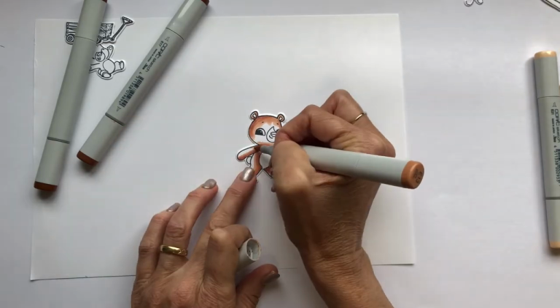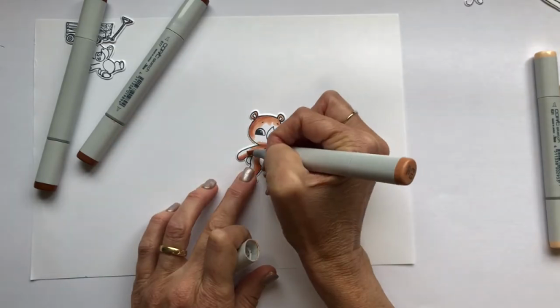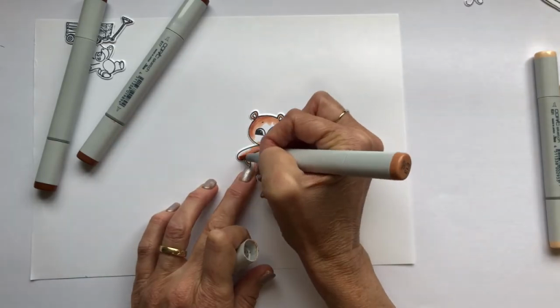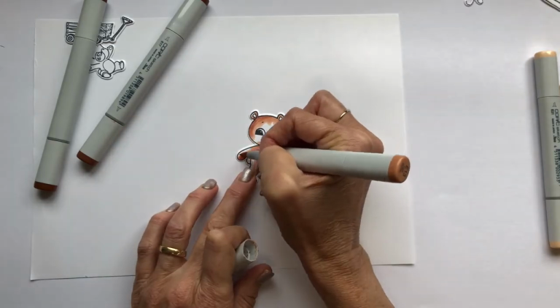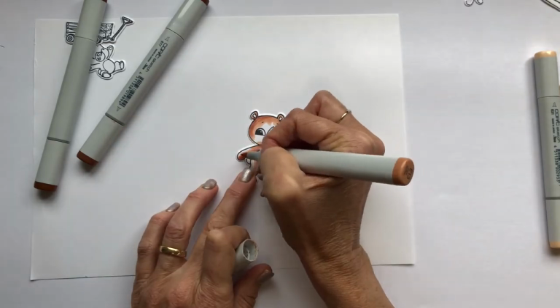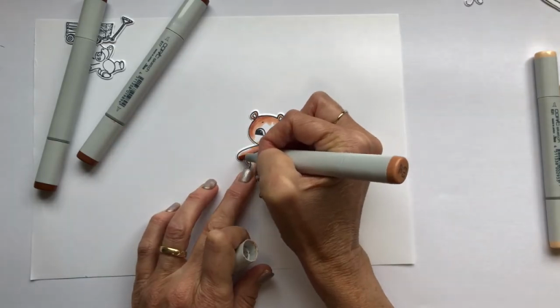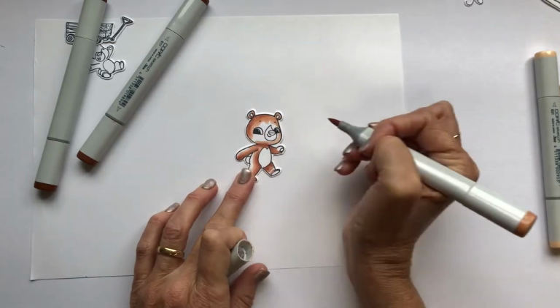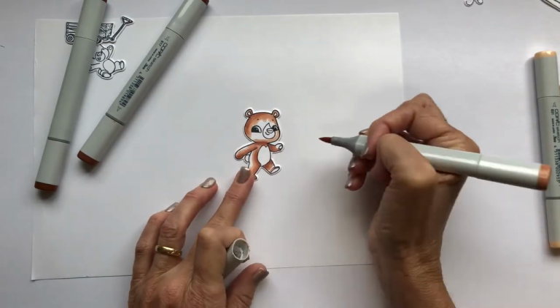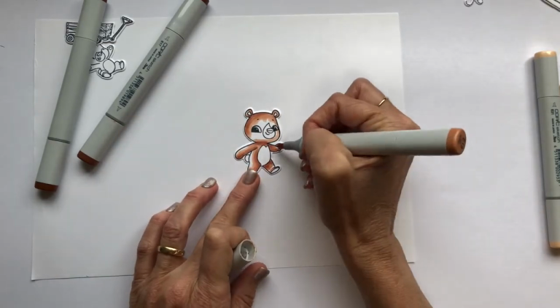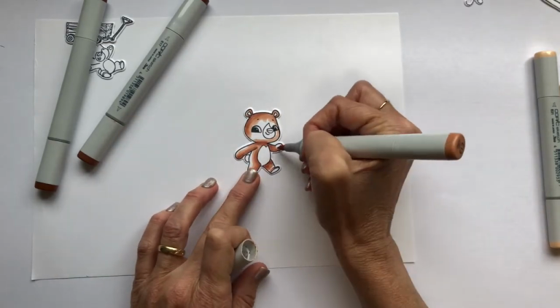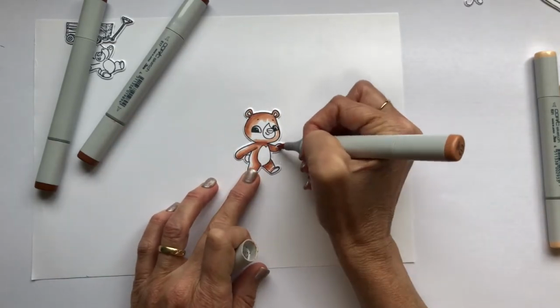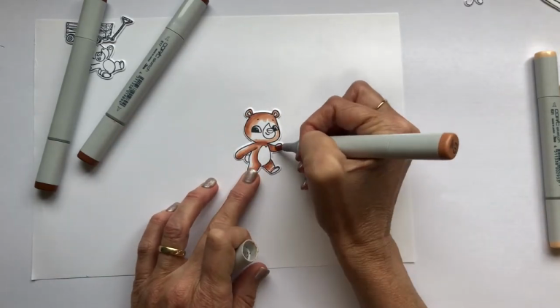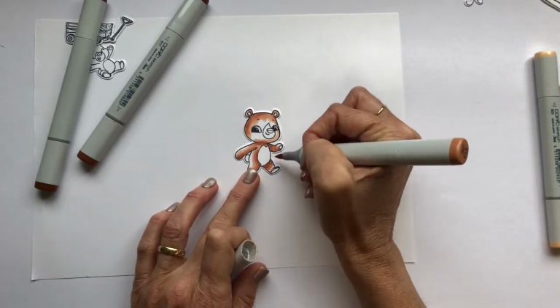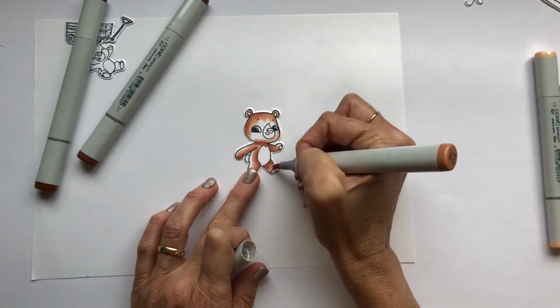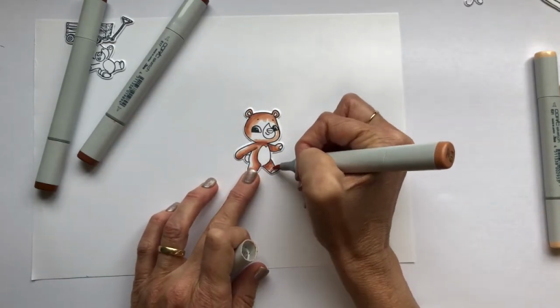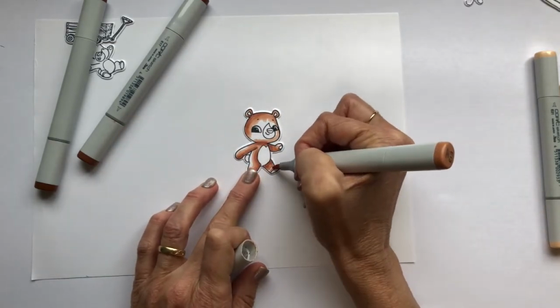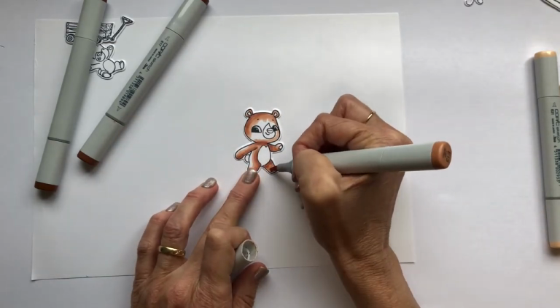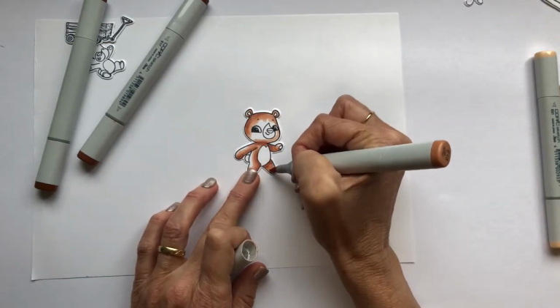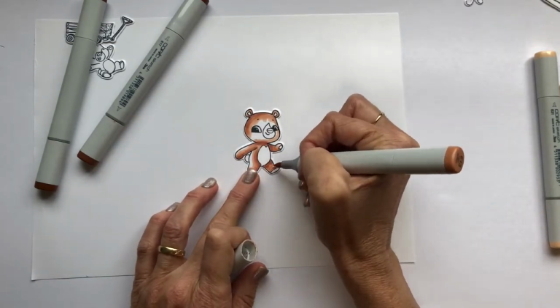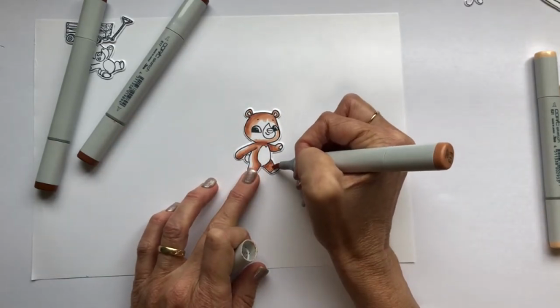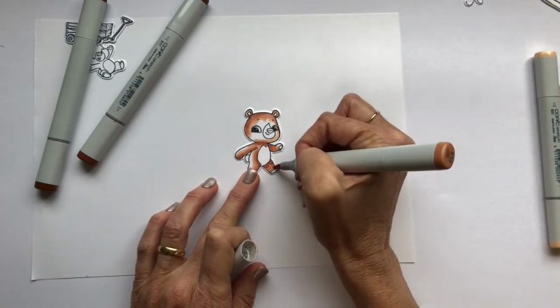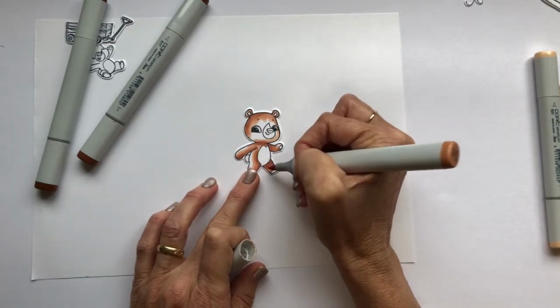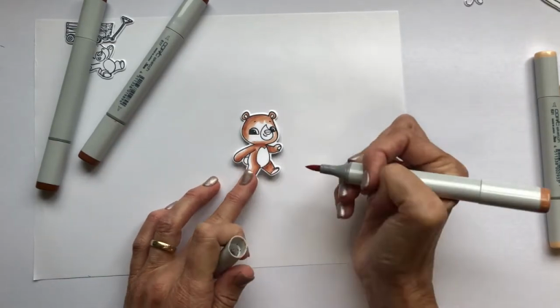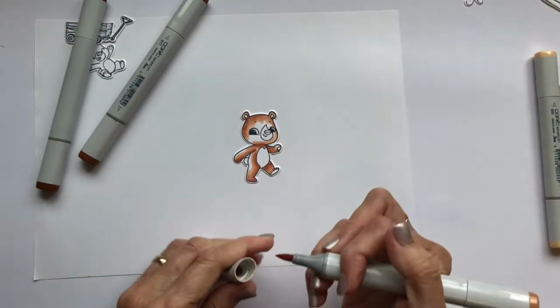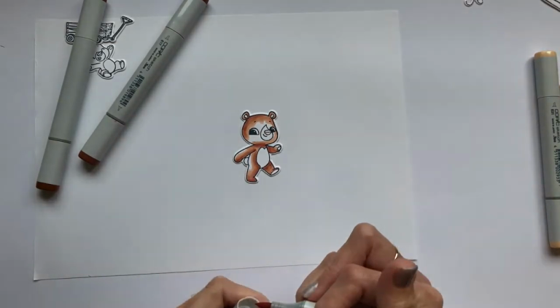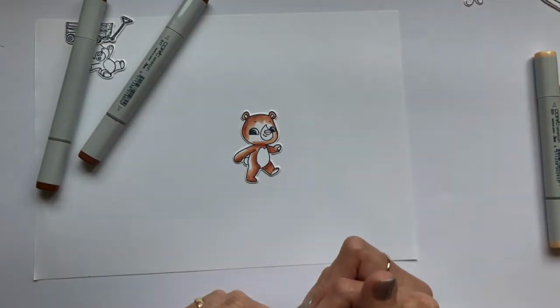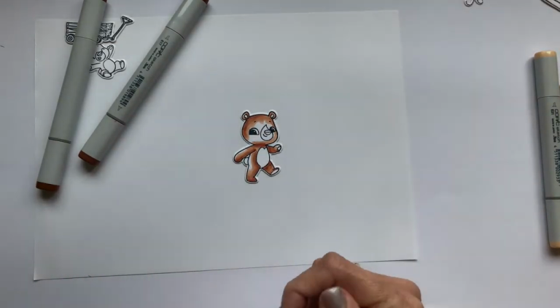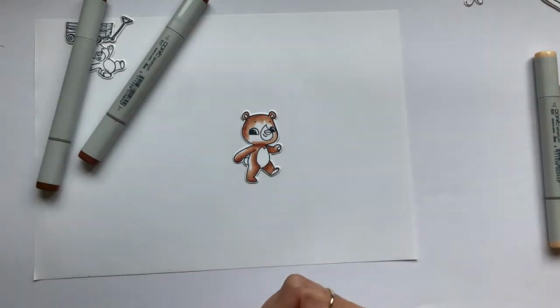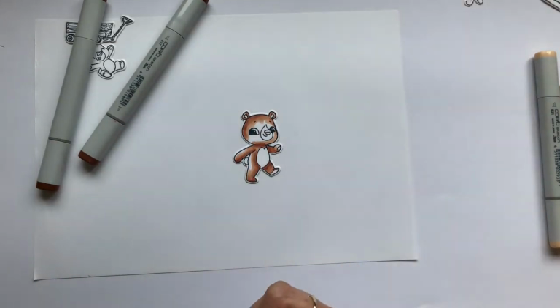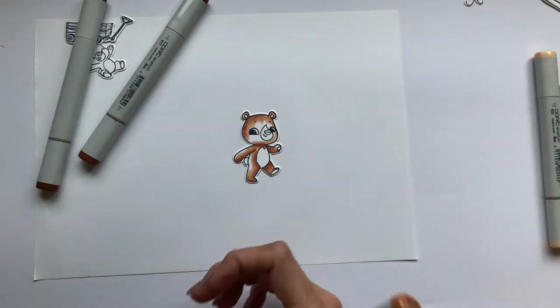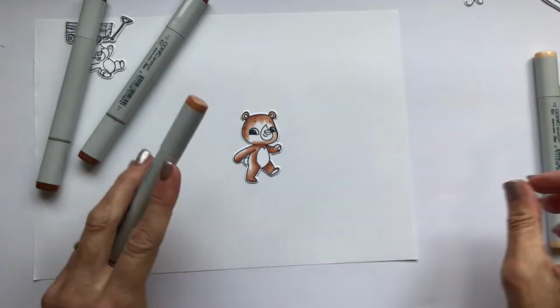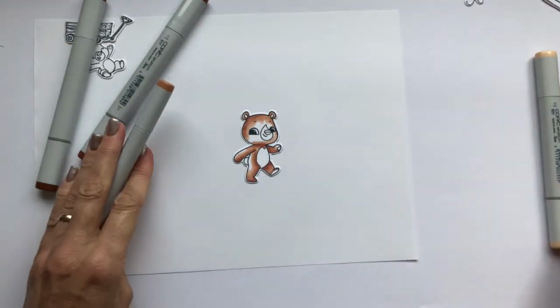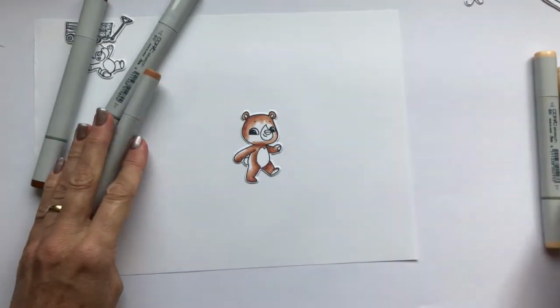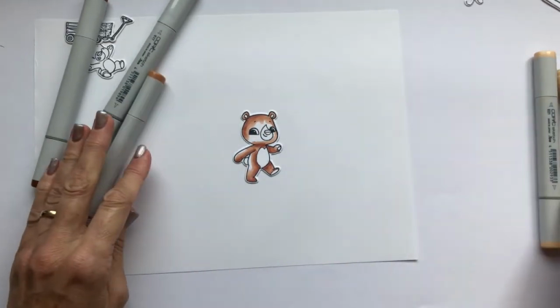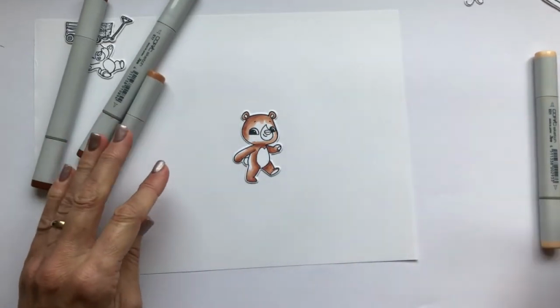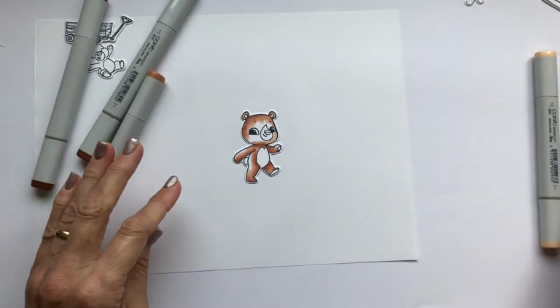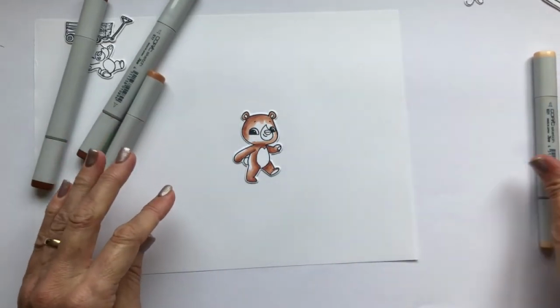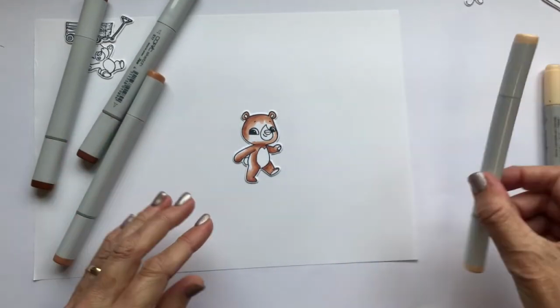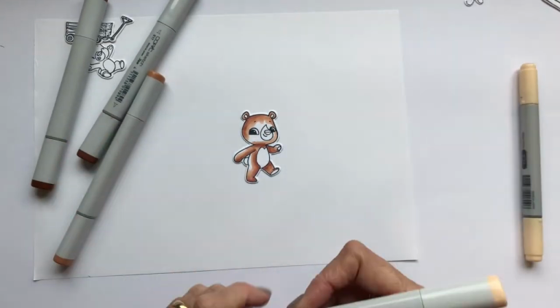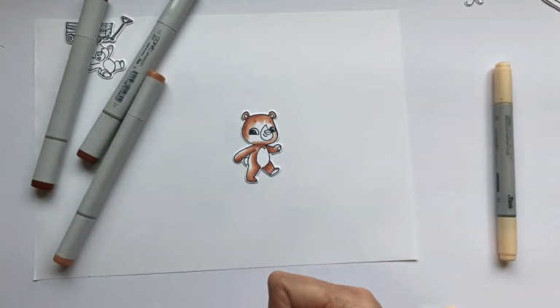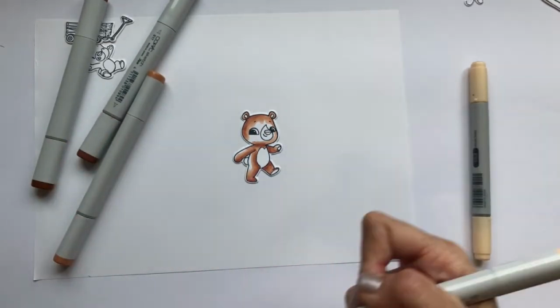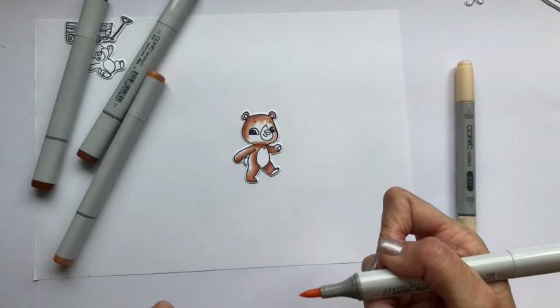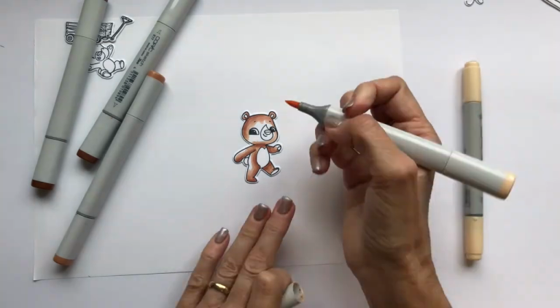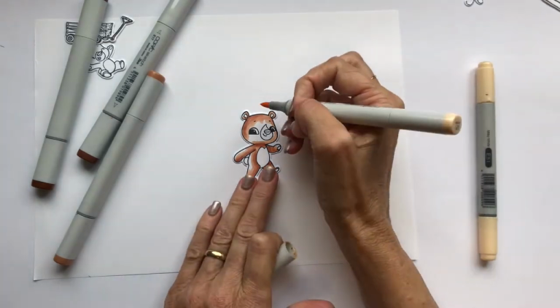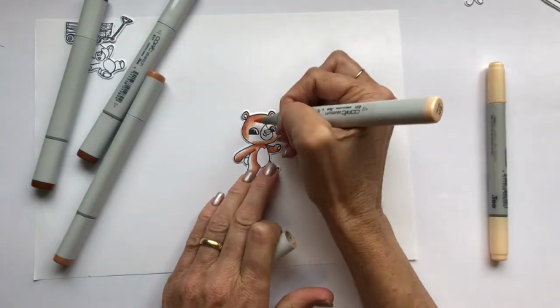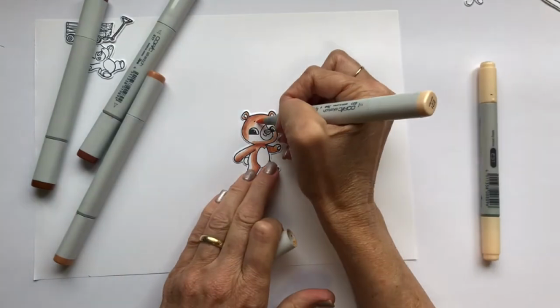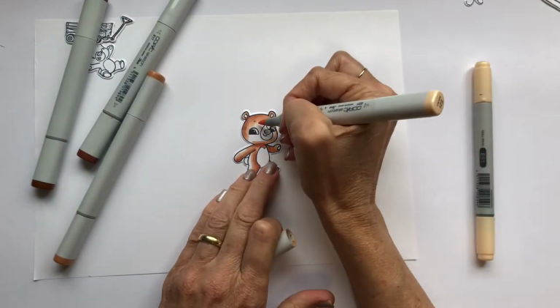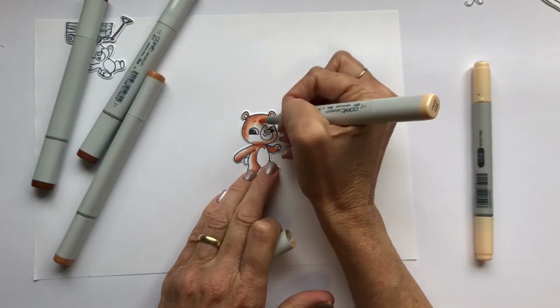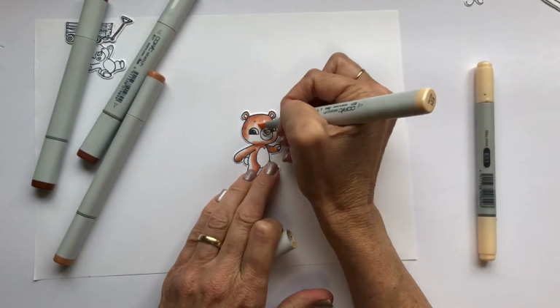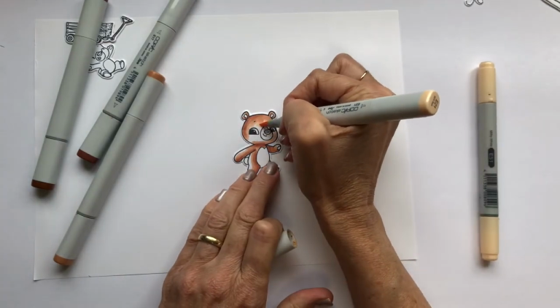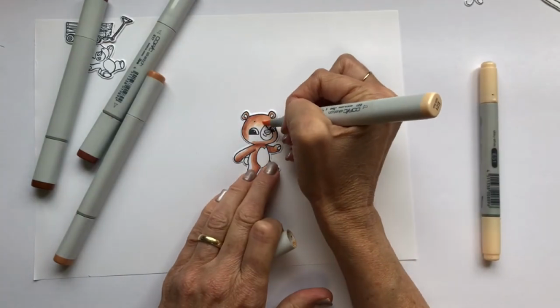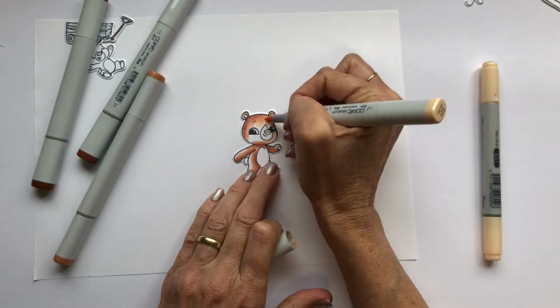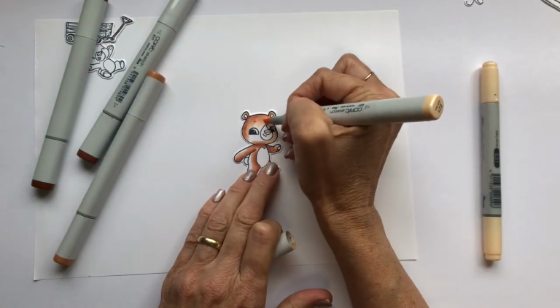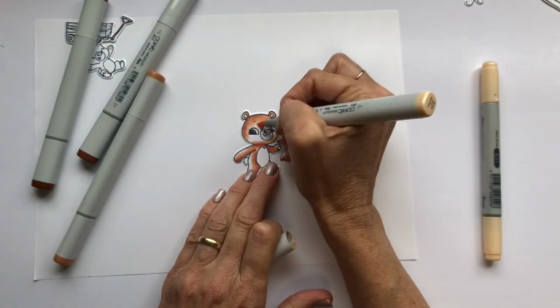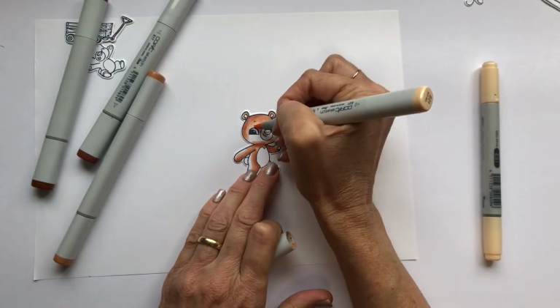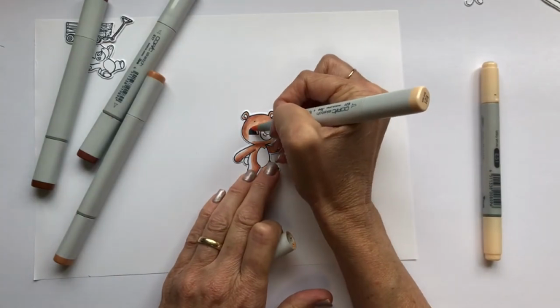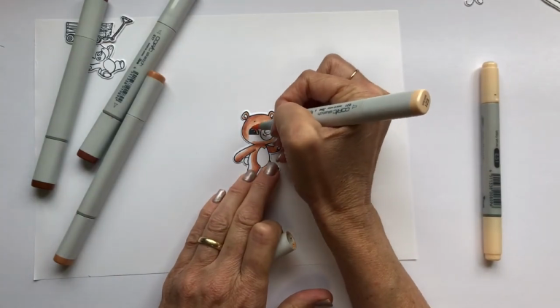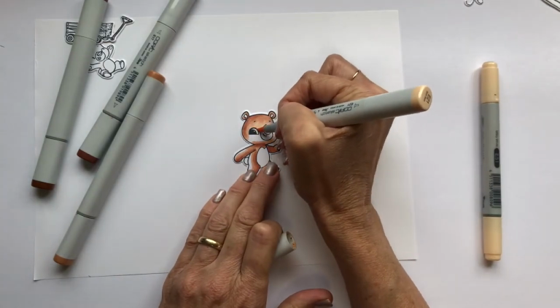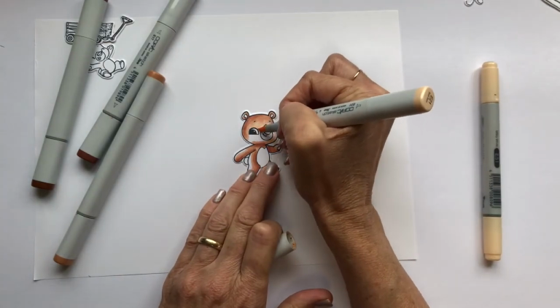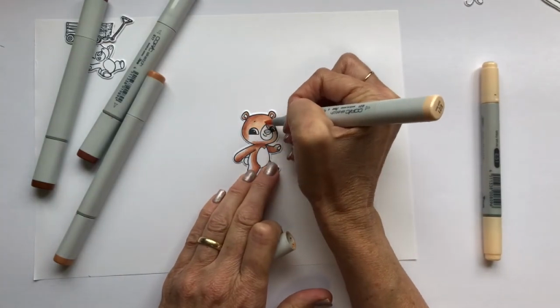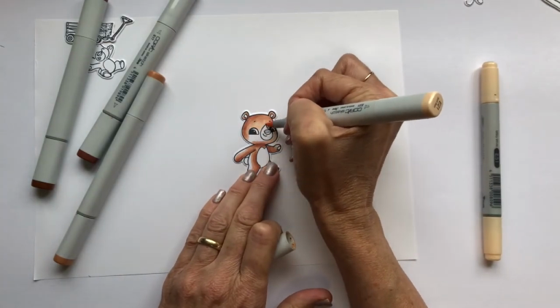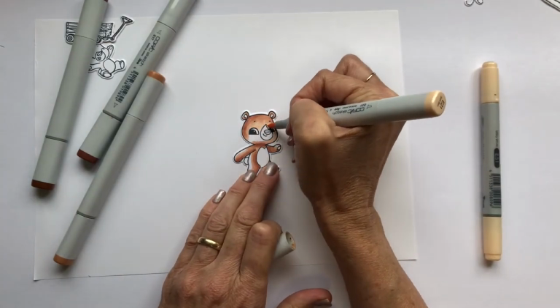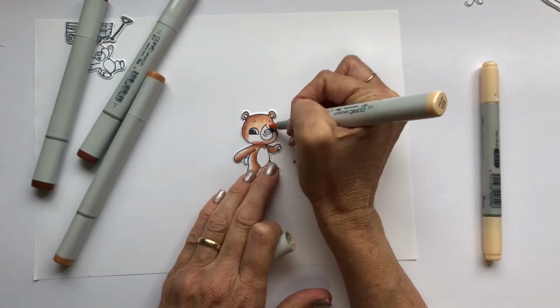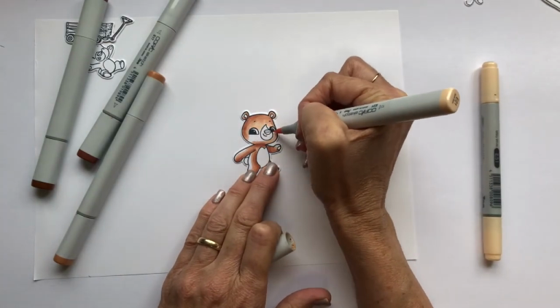And once this bear was coloured, I actually went back over the top with a darker set of colours, because I realised that it might end up a little bit too bleached.